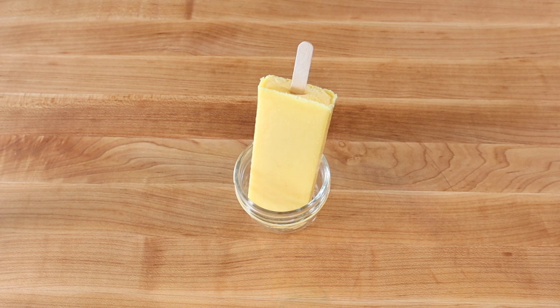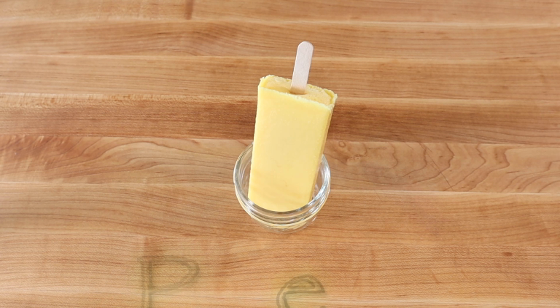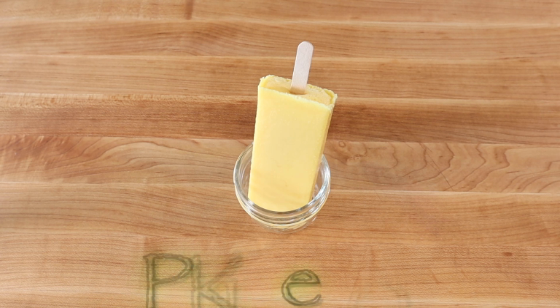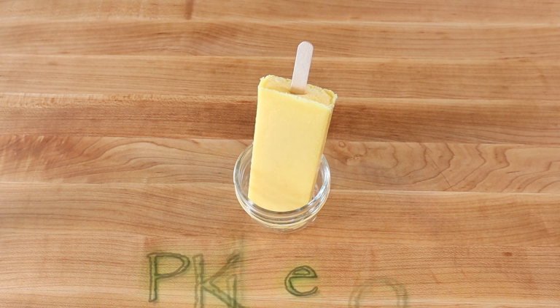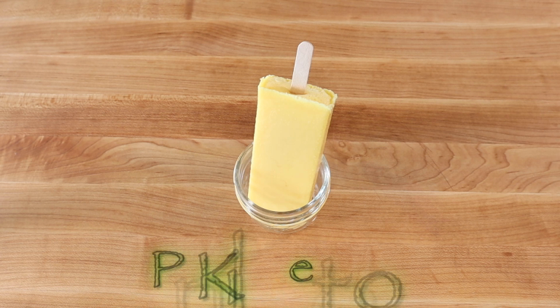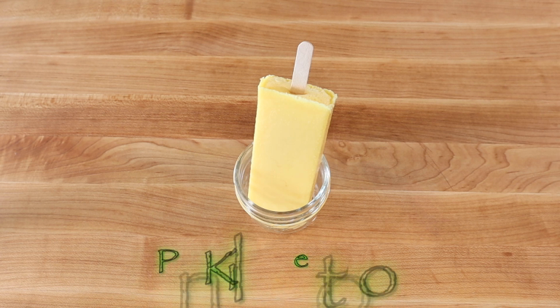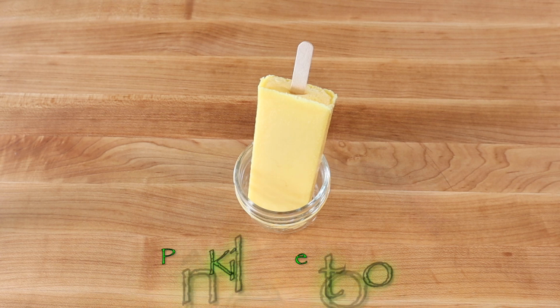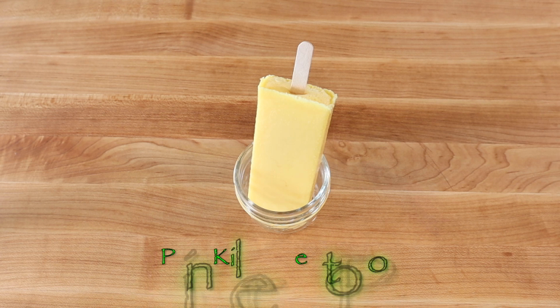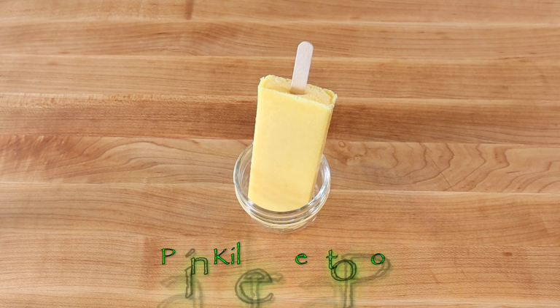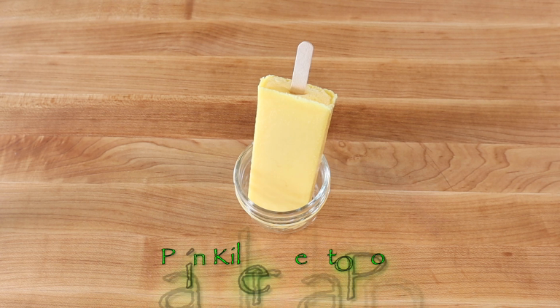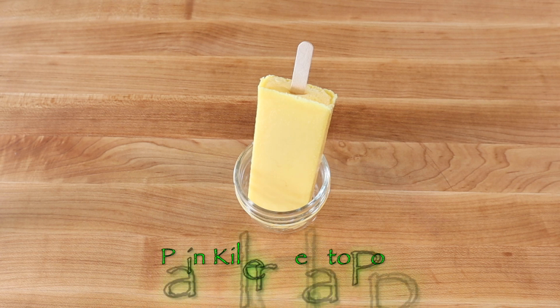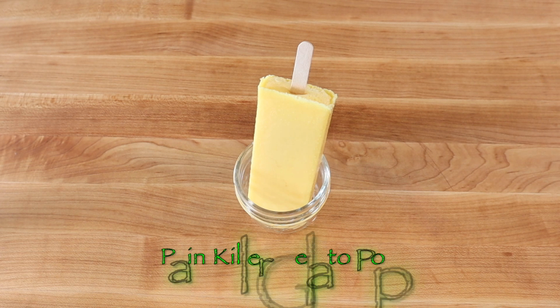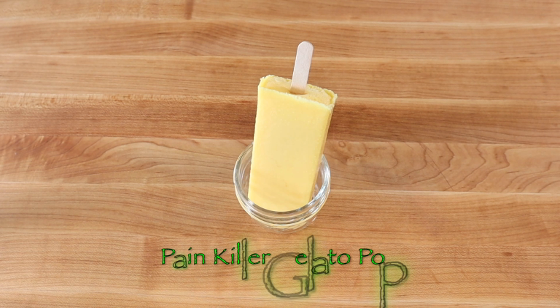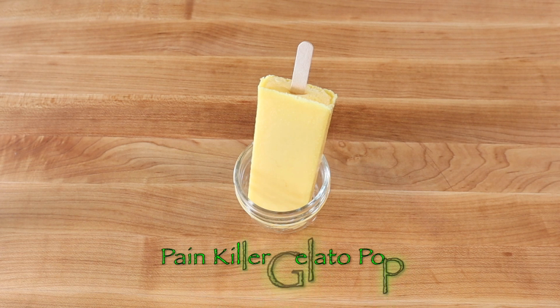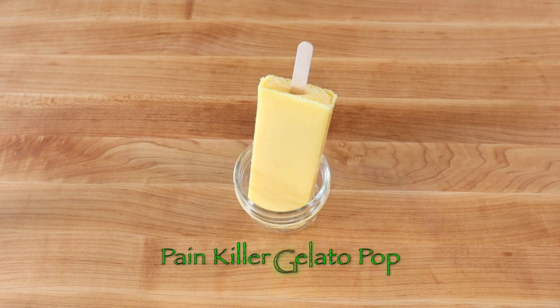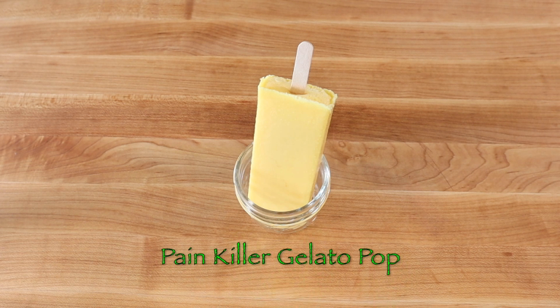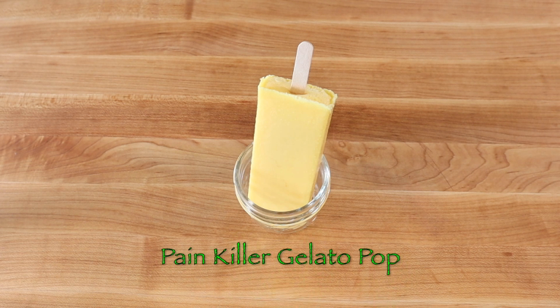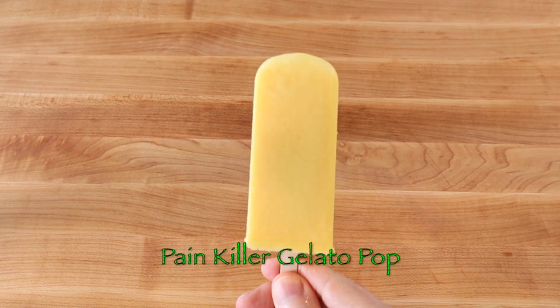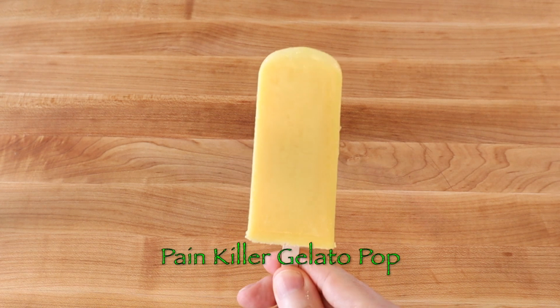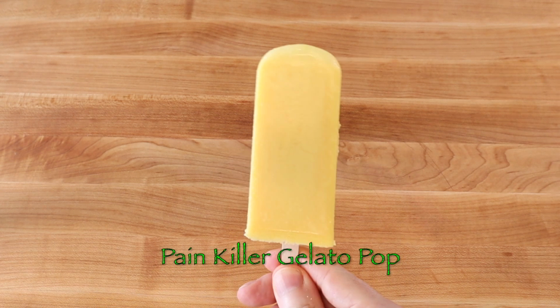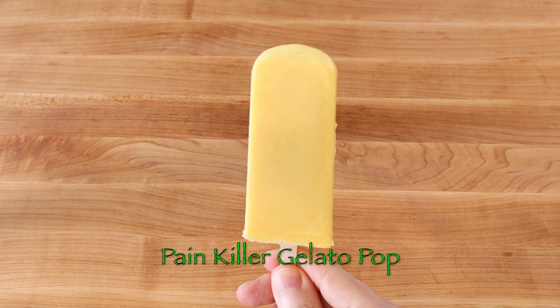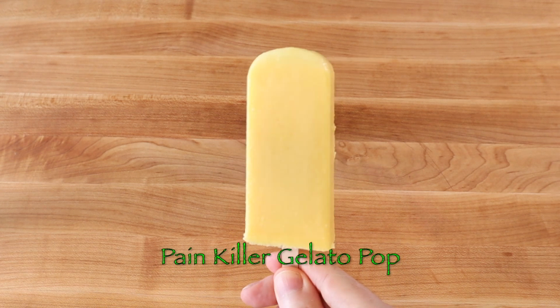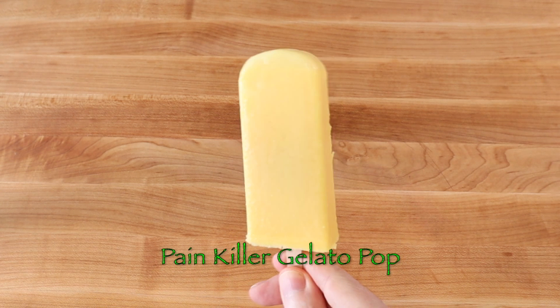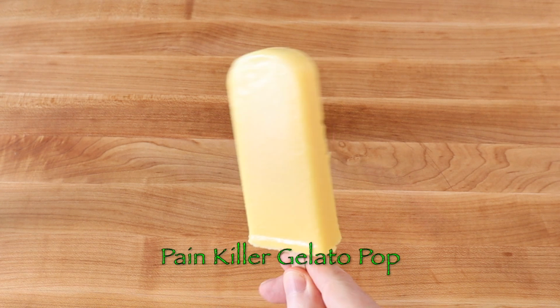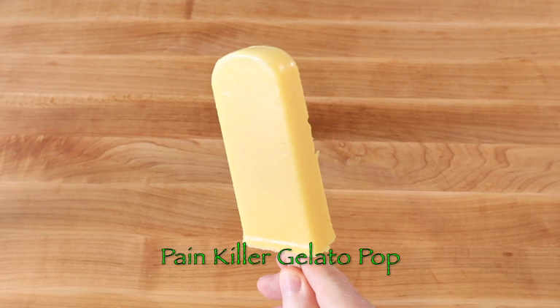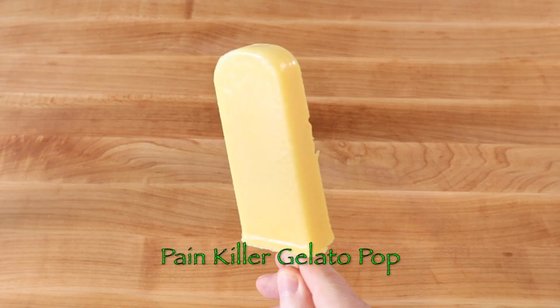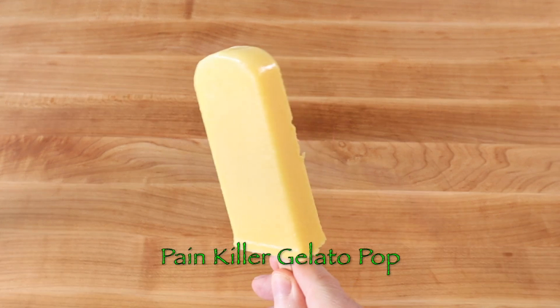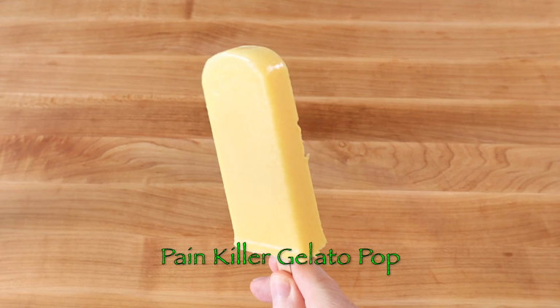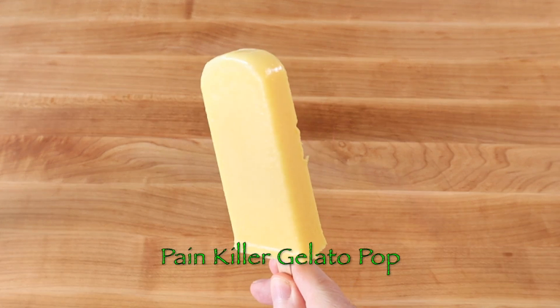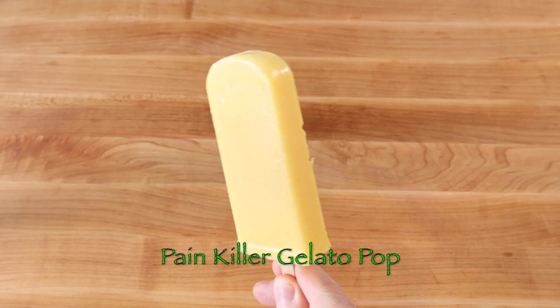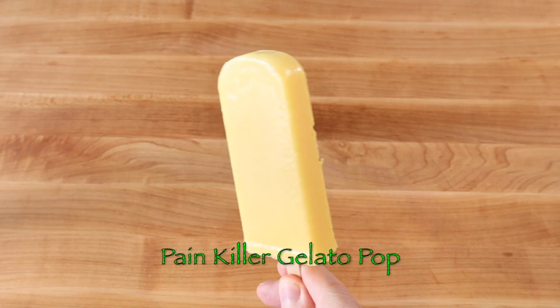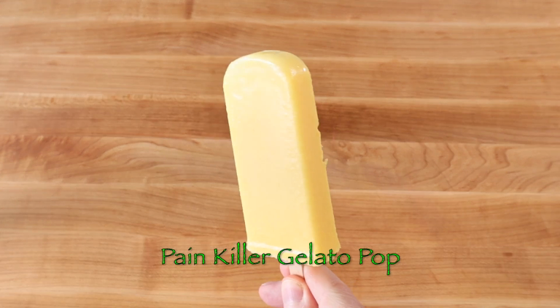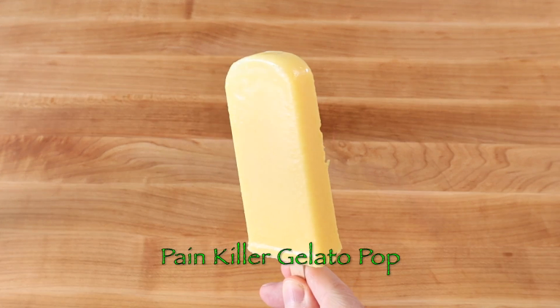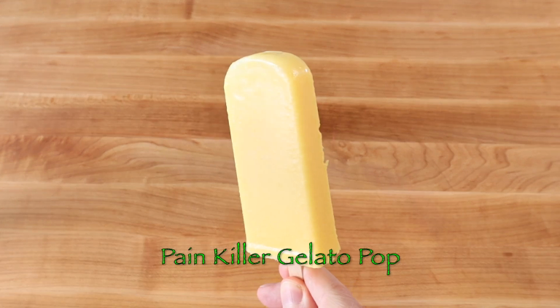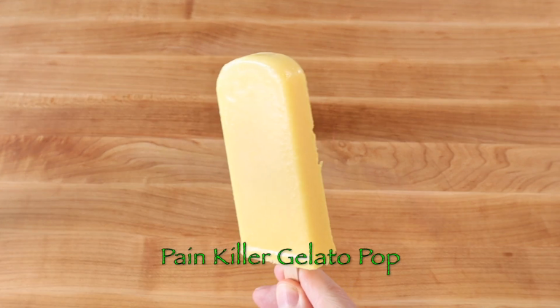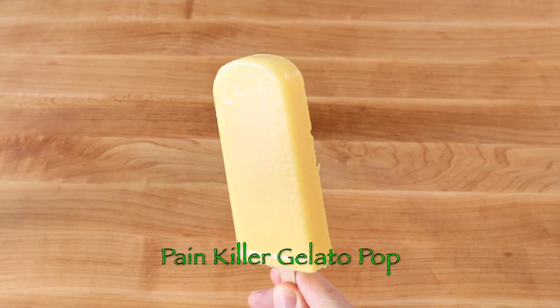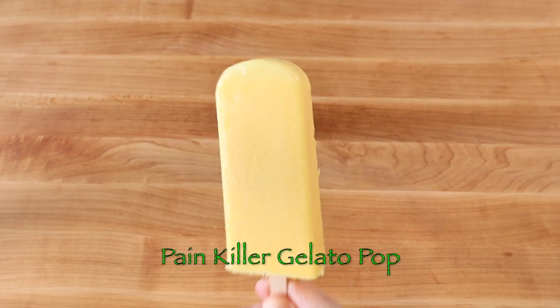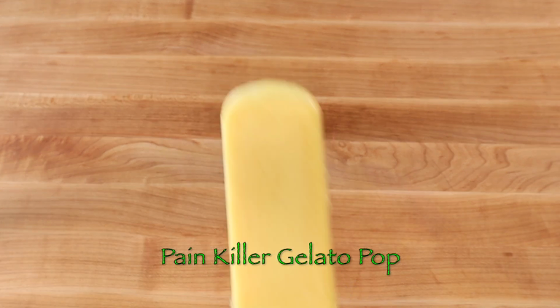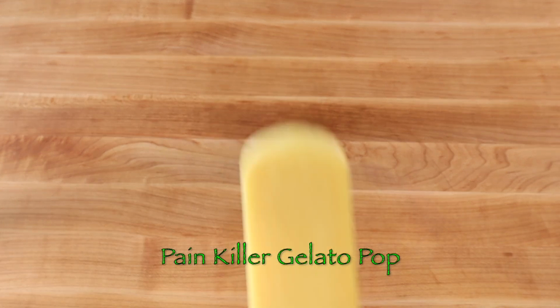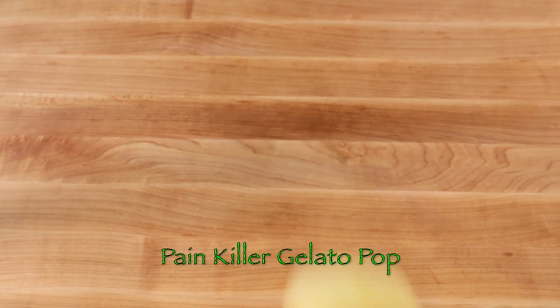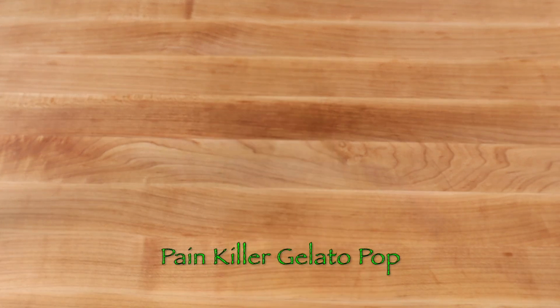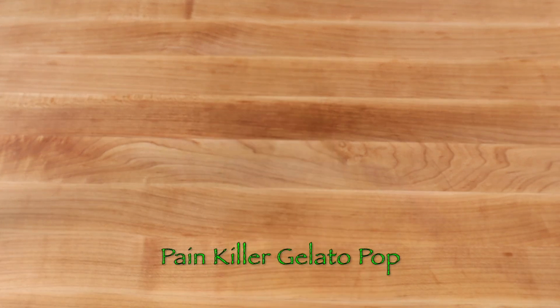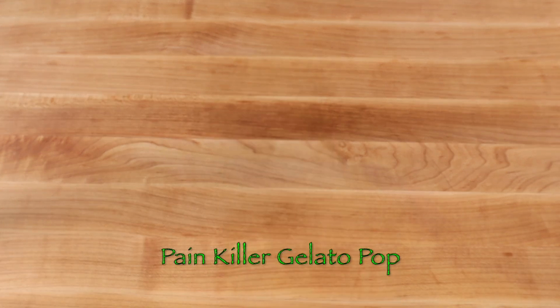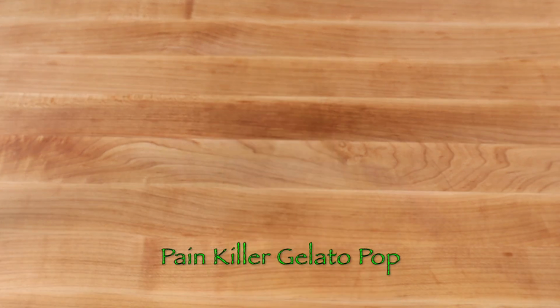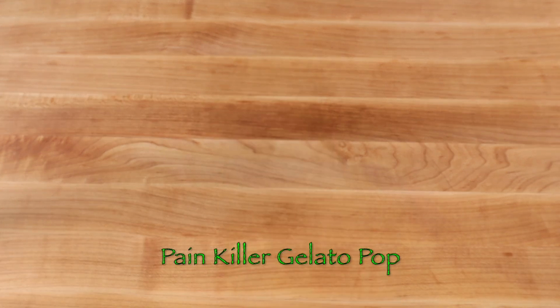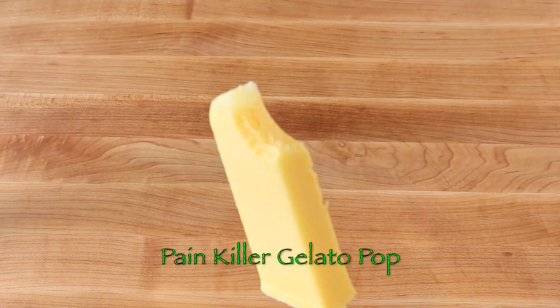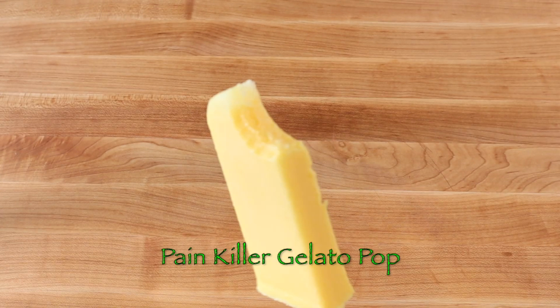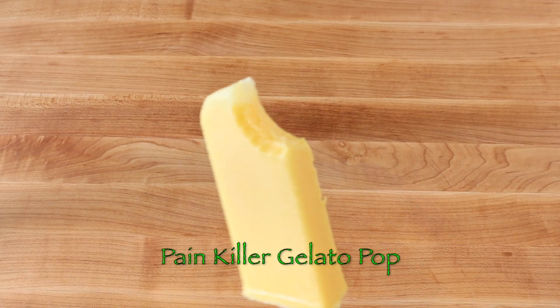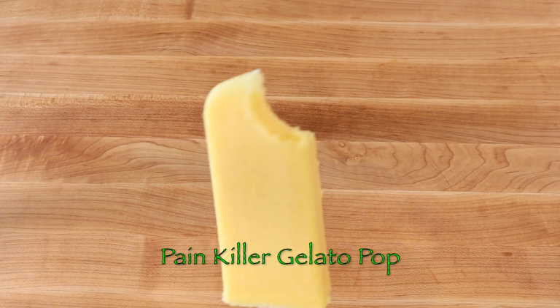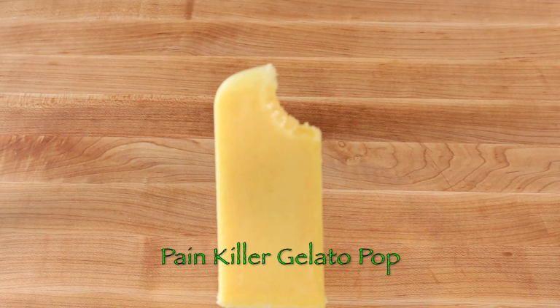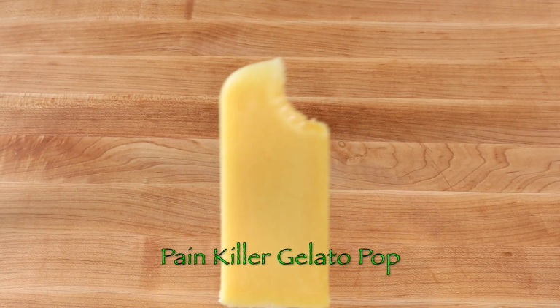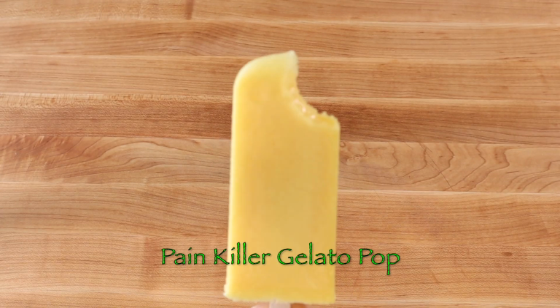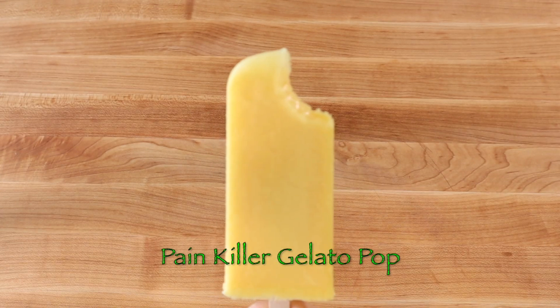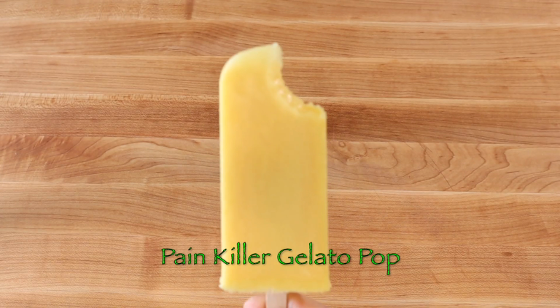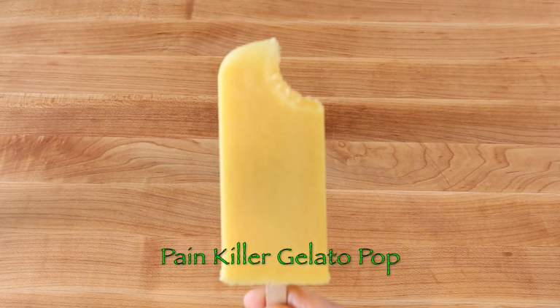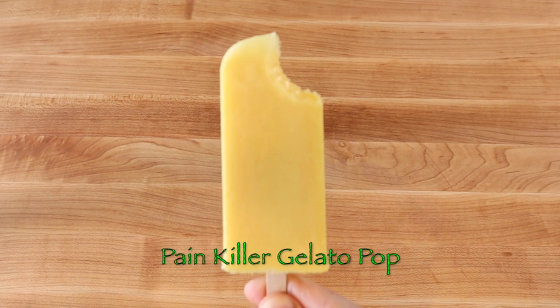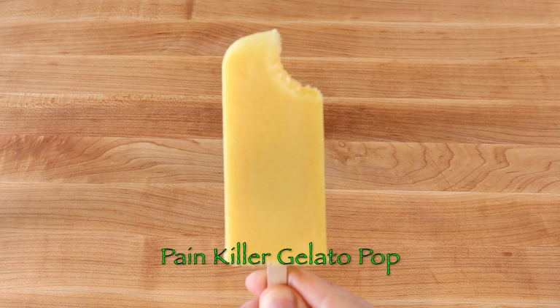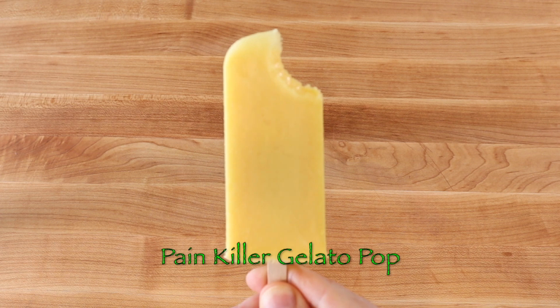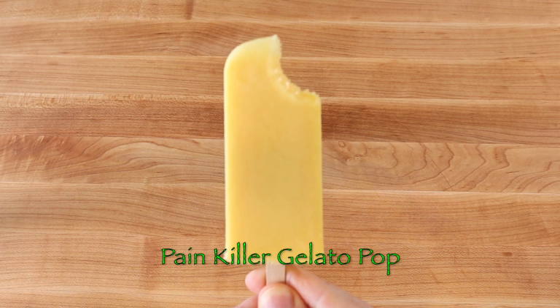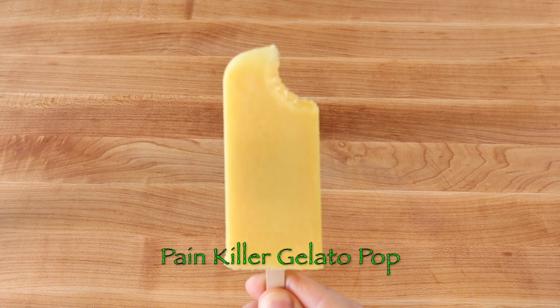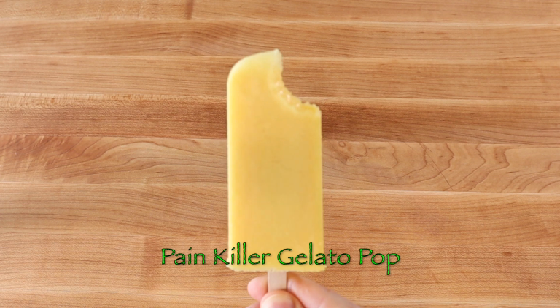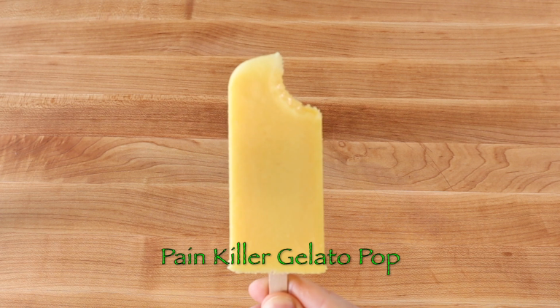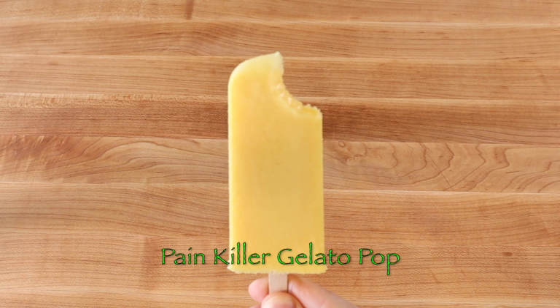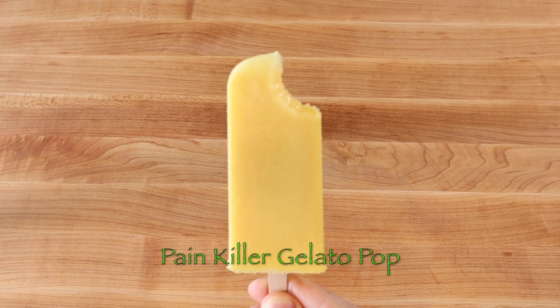Orange segments, coconut milk, honey, and Galliano liqueur are blended and molded into a very delicious frozen cocktail pop.